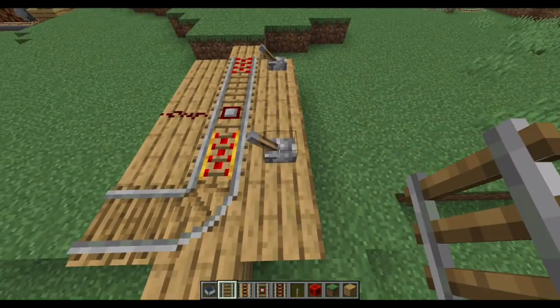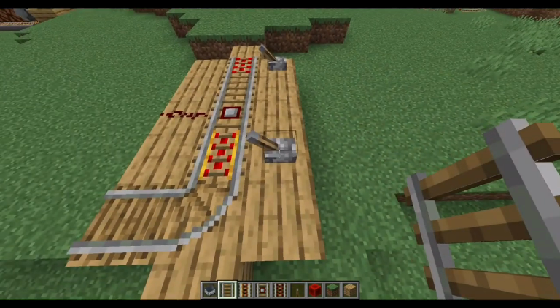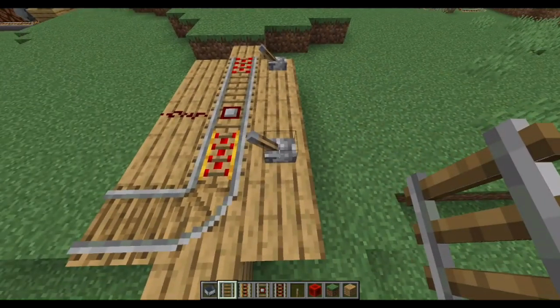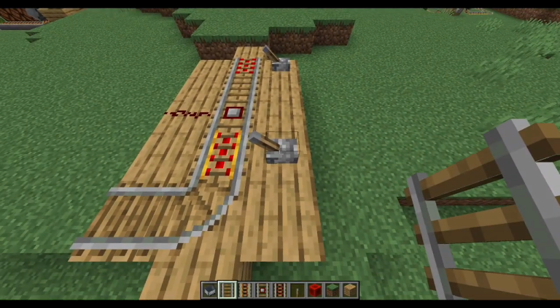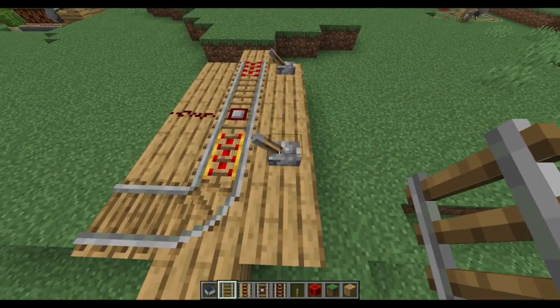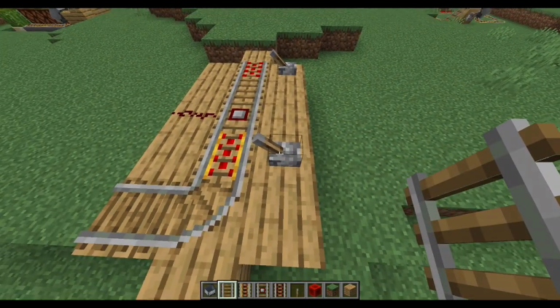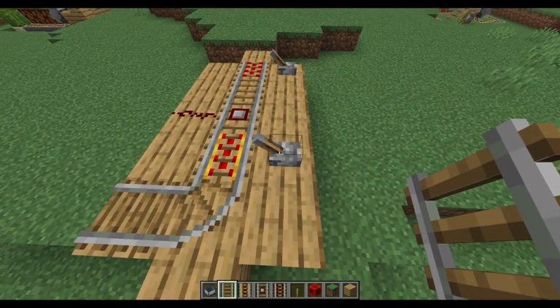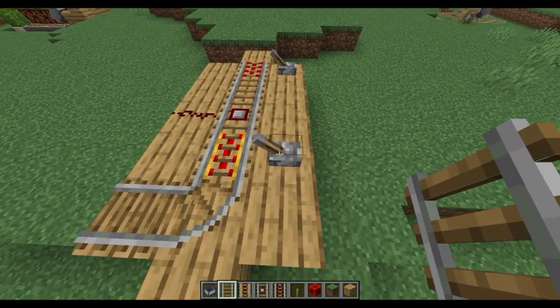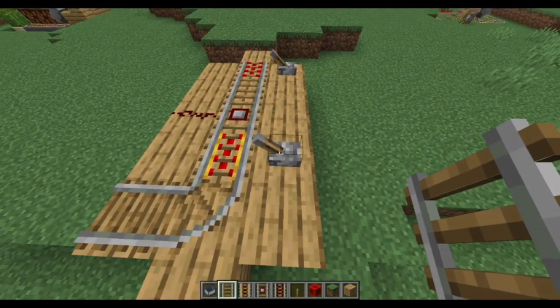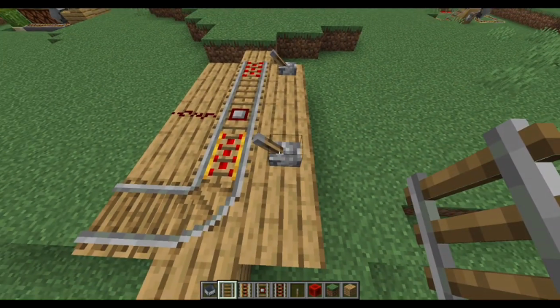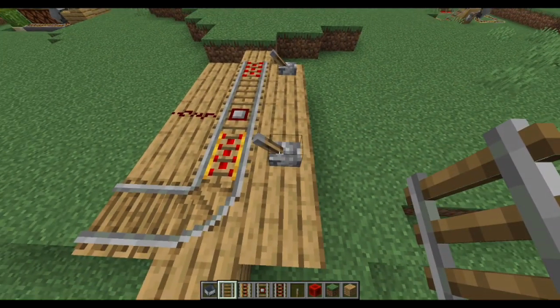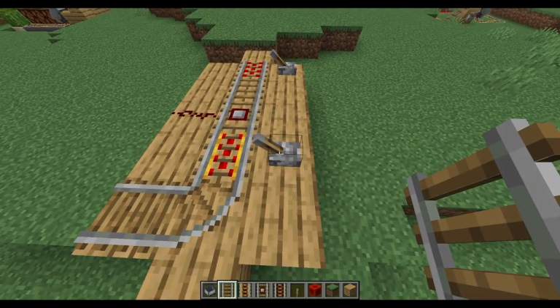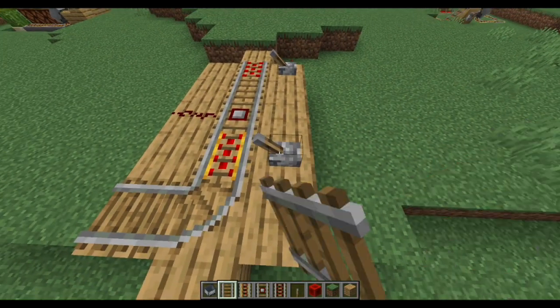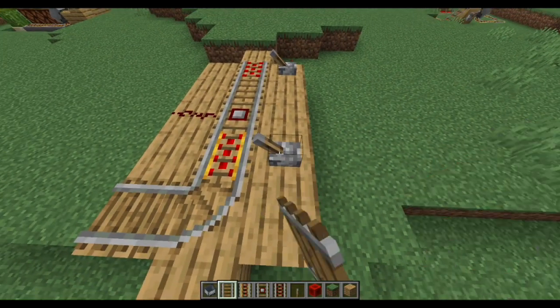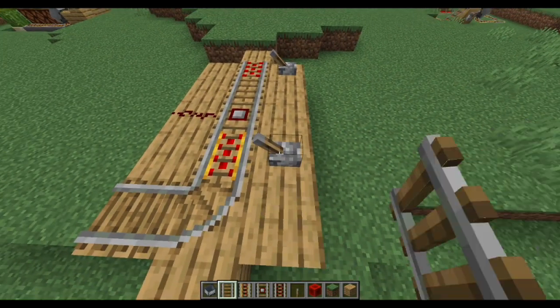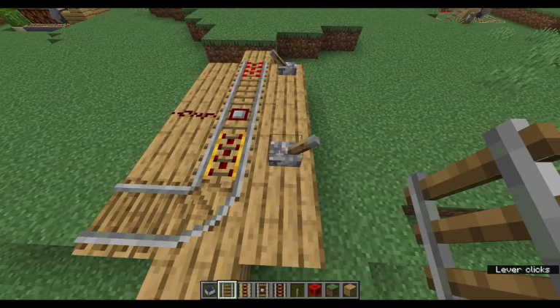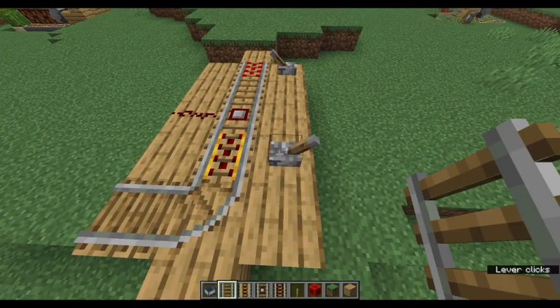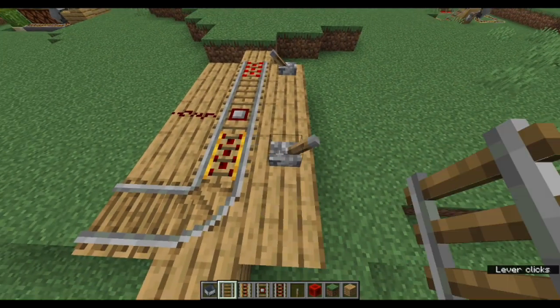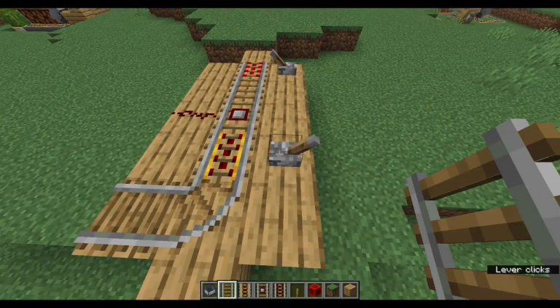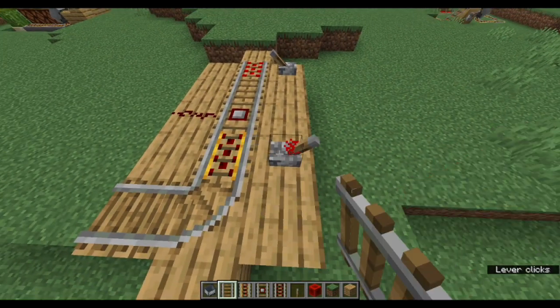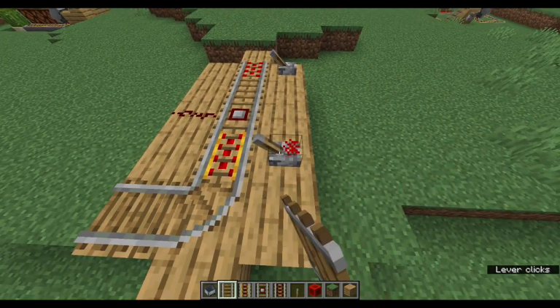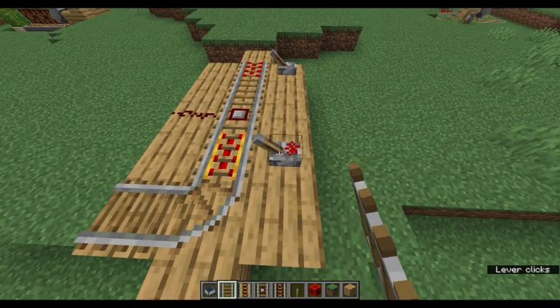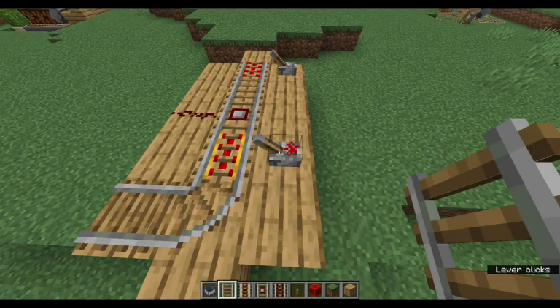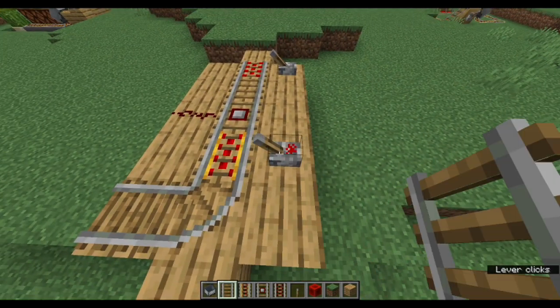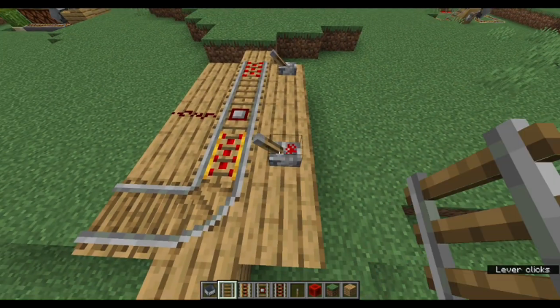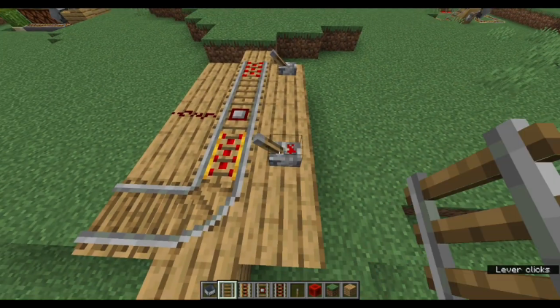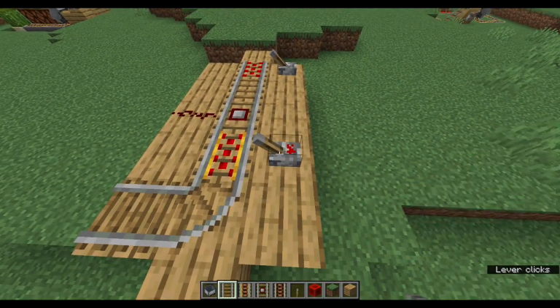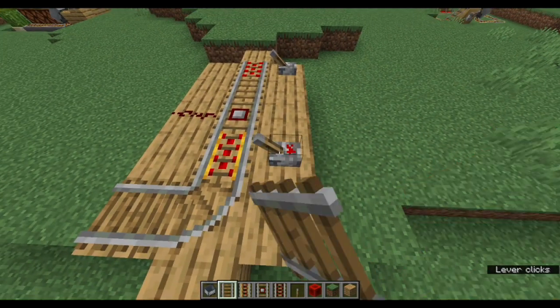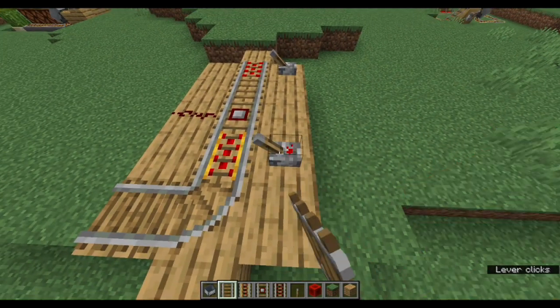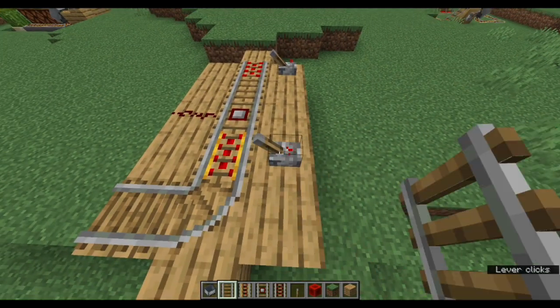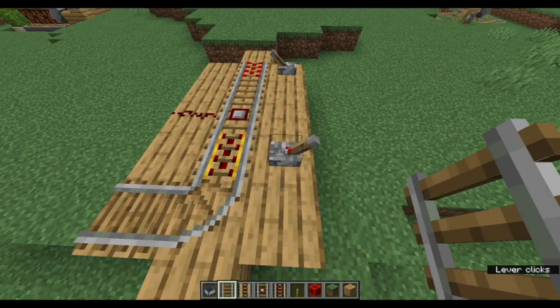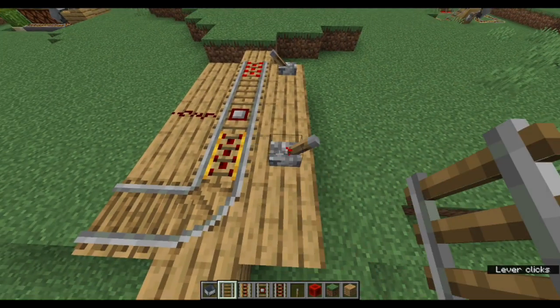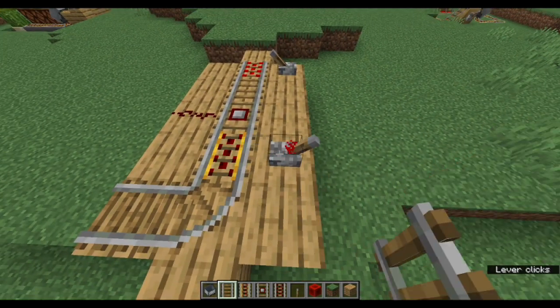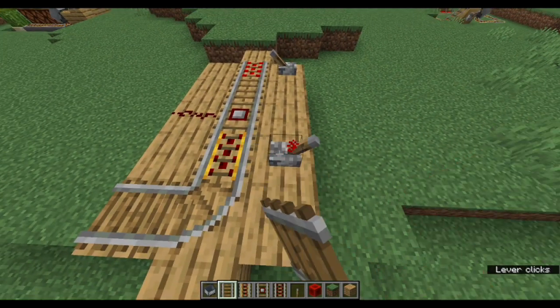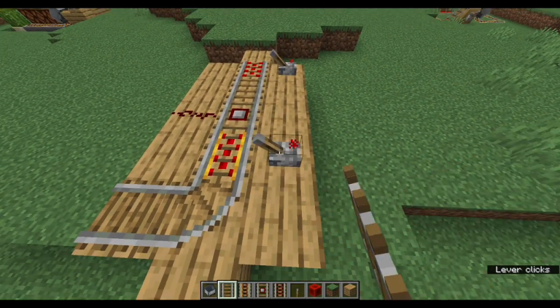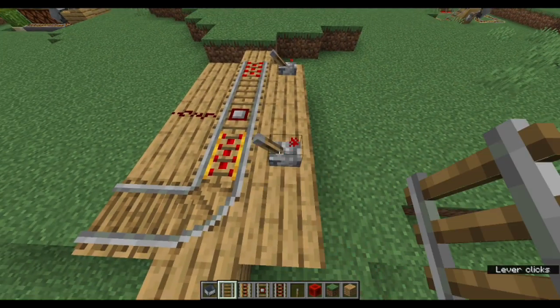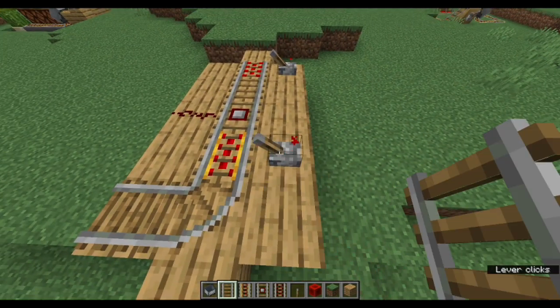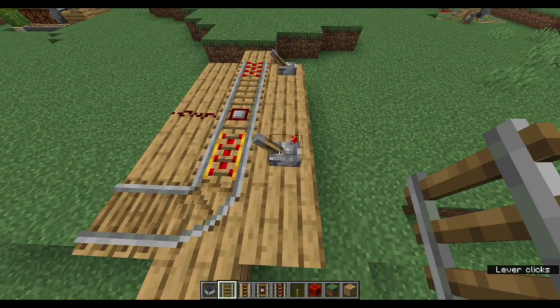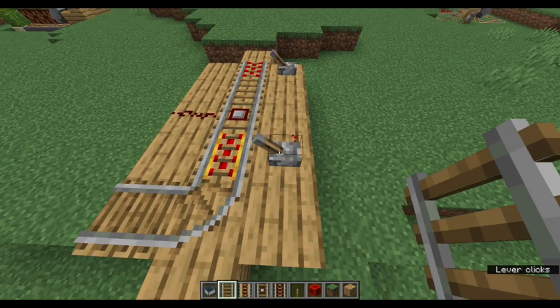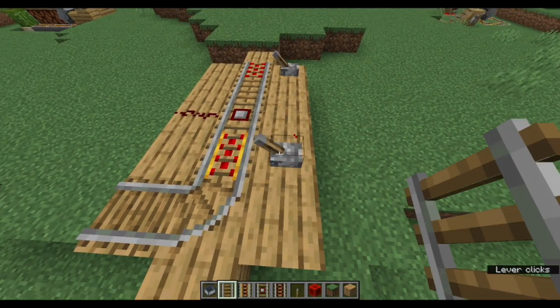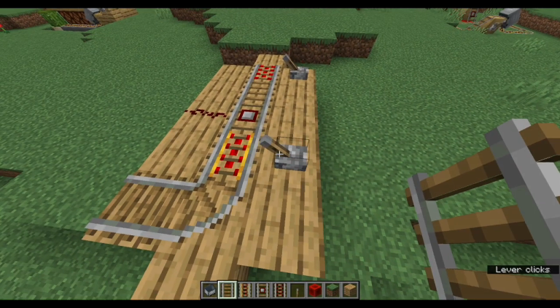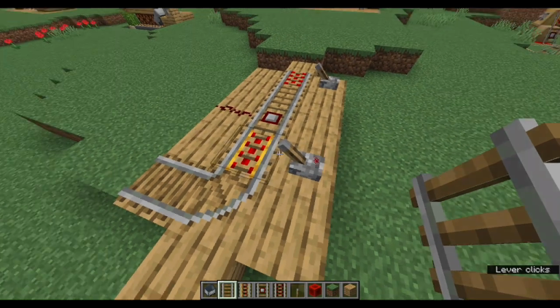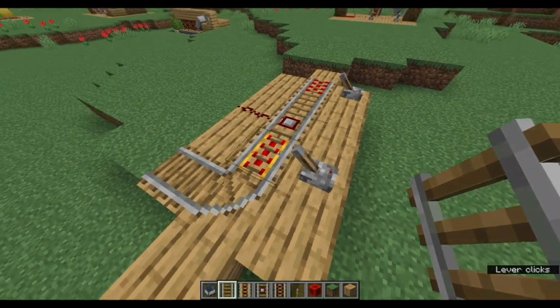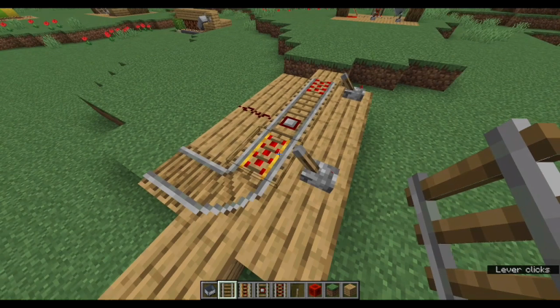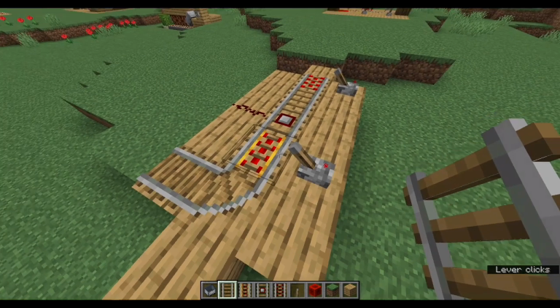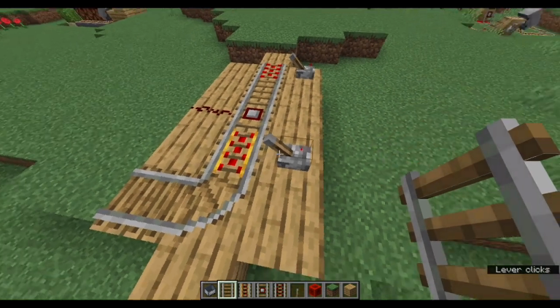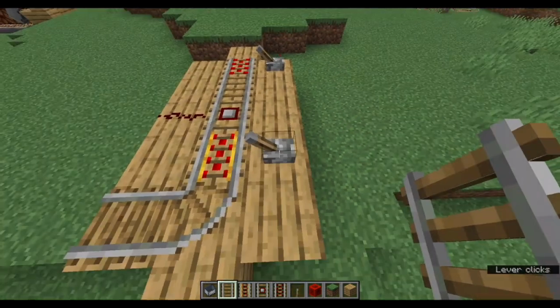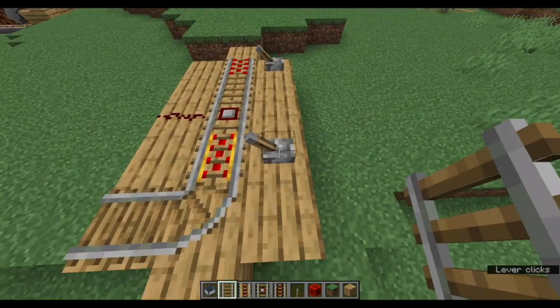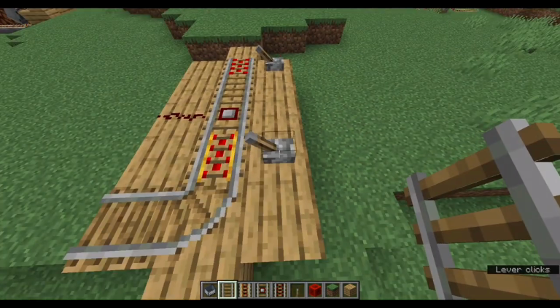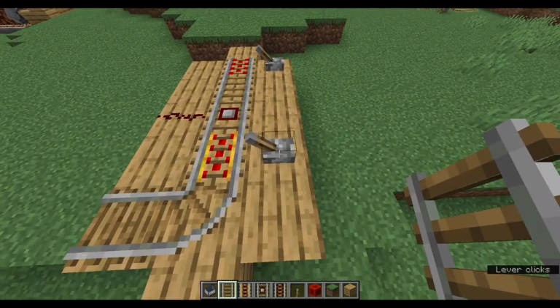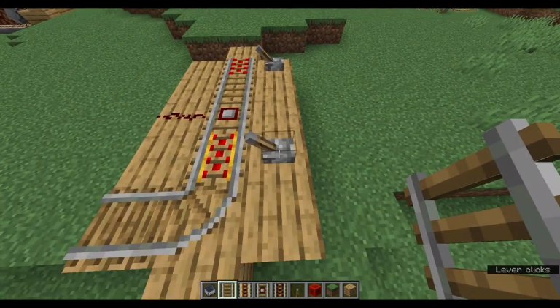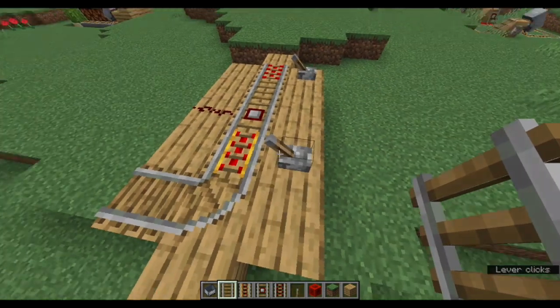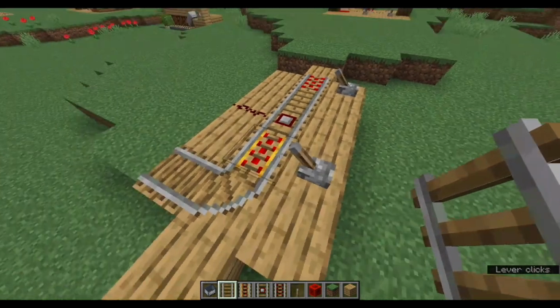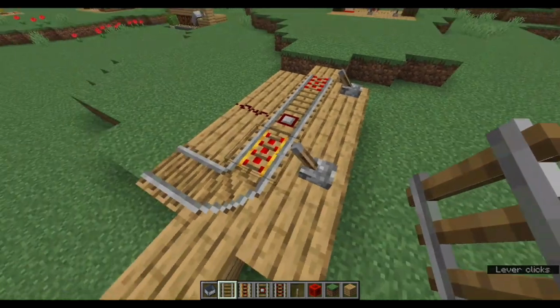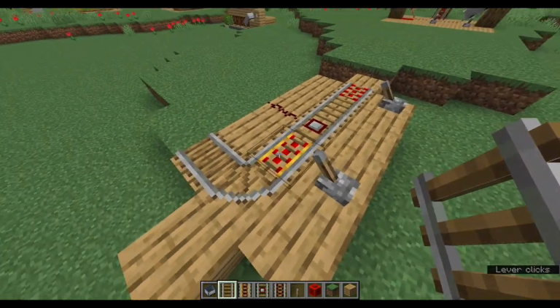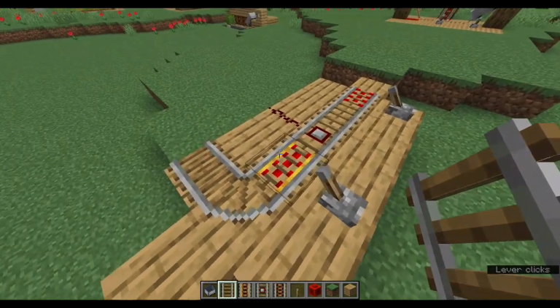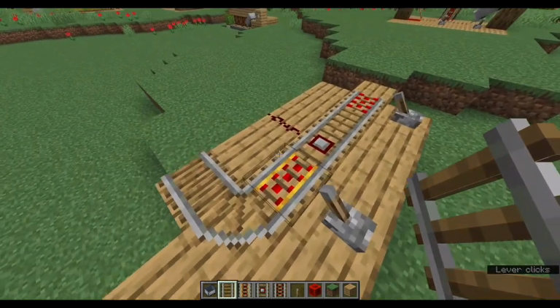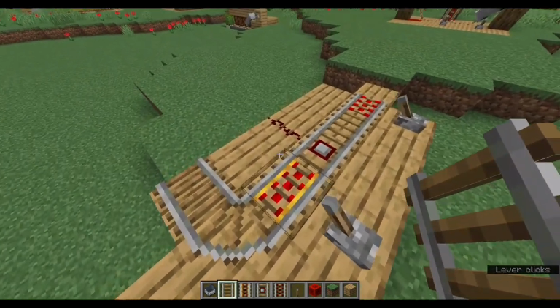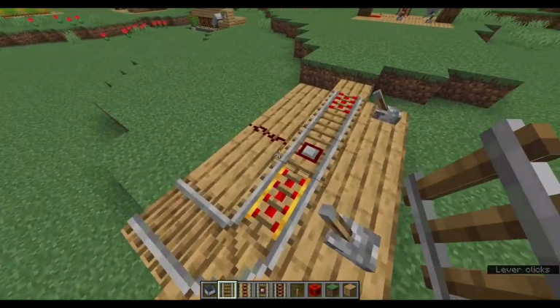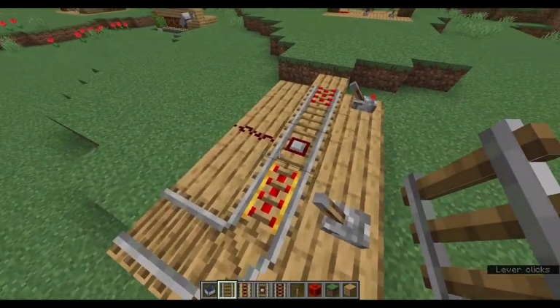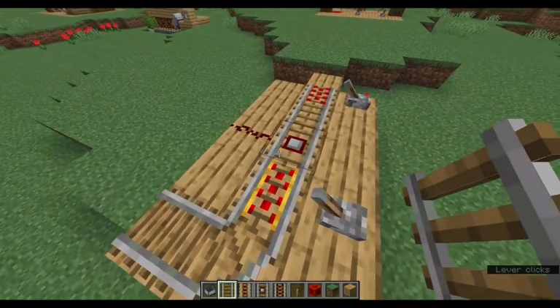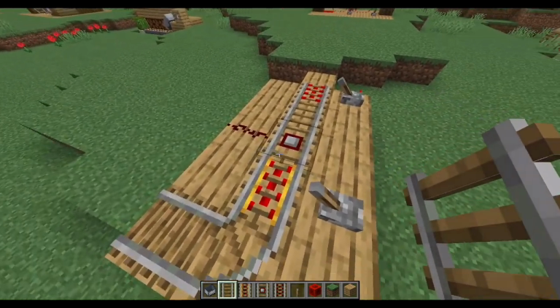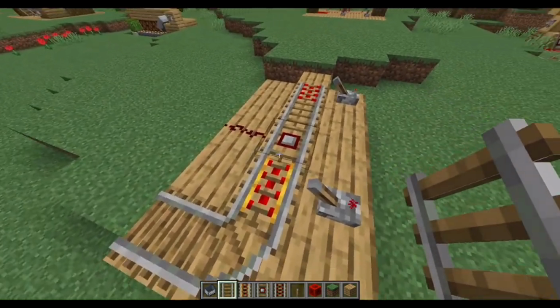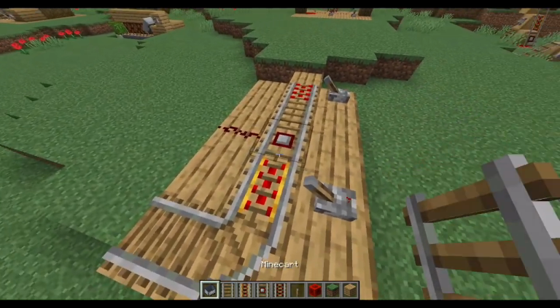There are powered rails. When powered with redstone, they greatly speed up minecarts, but they'll bring carts to a stop if they're not powered.